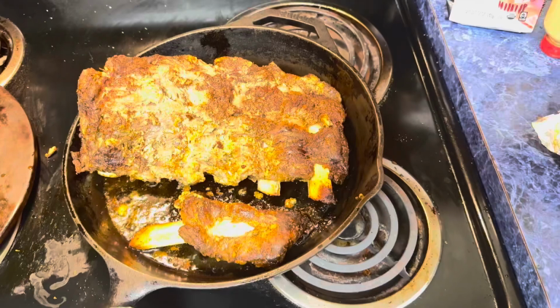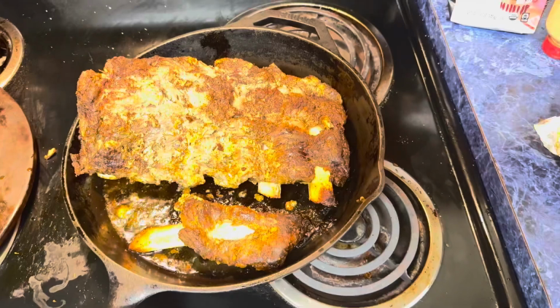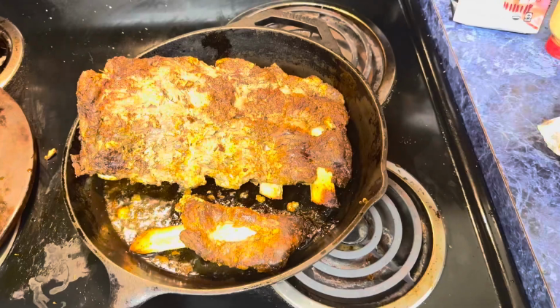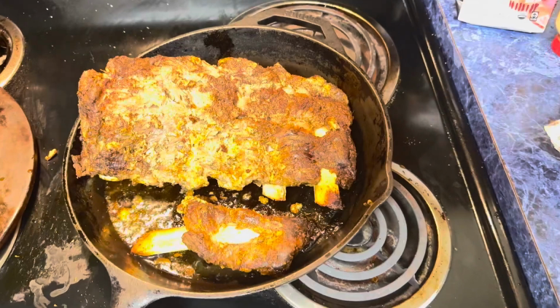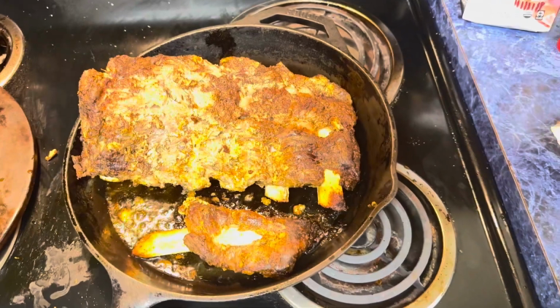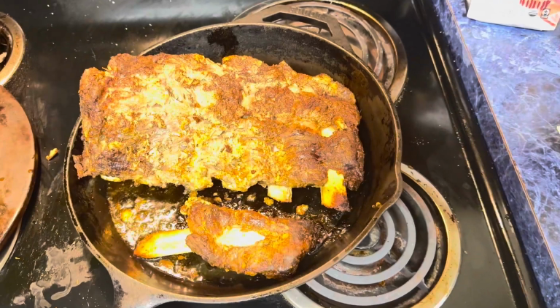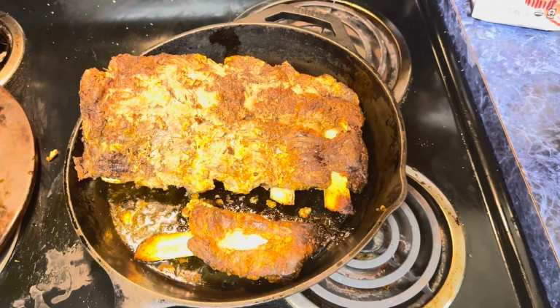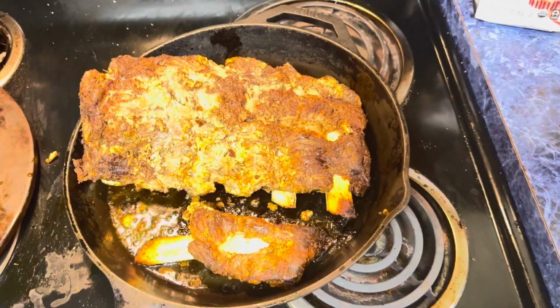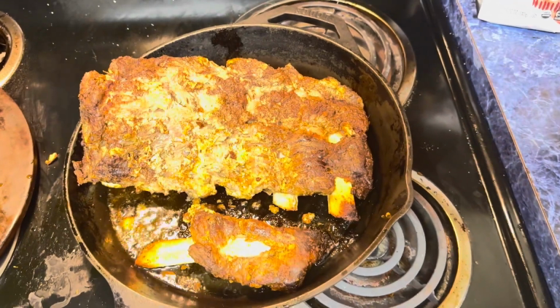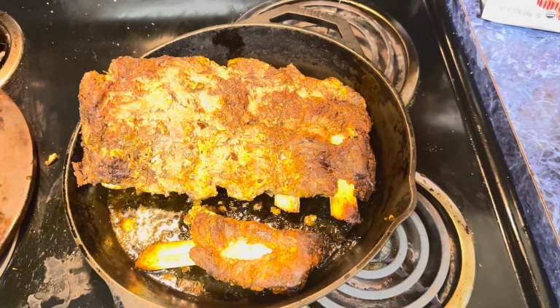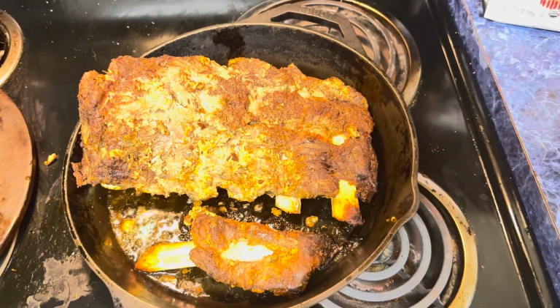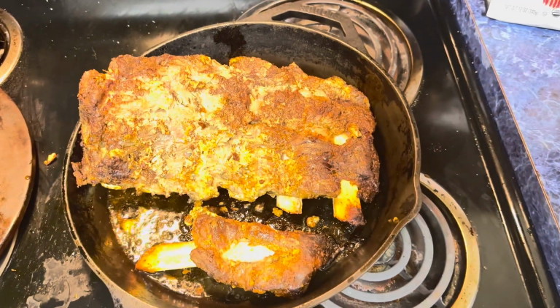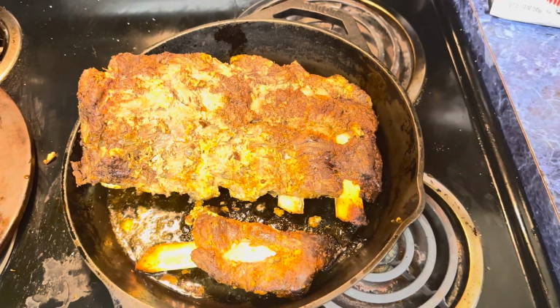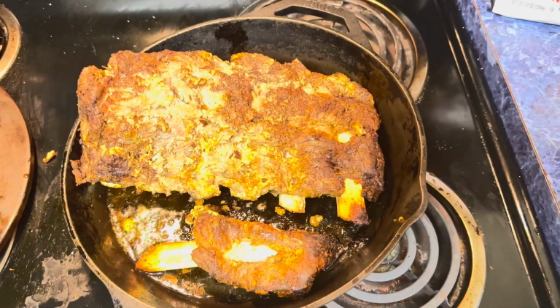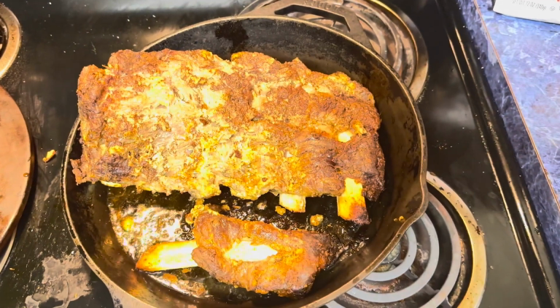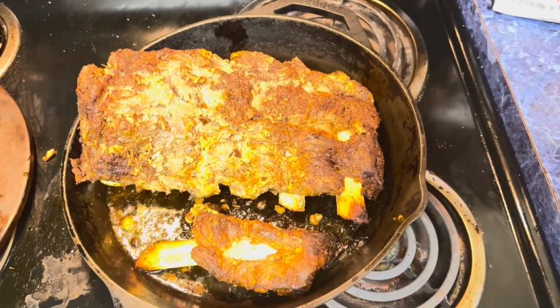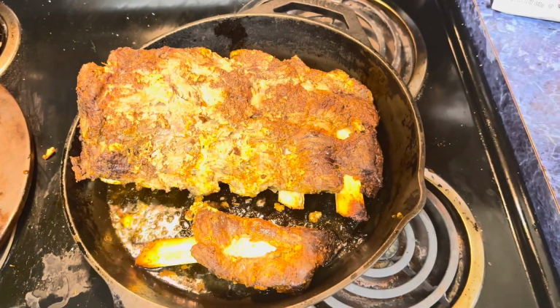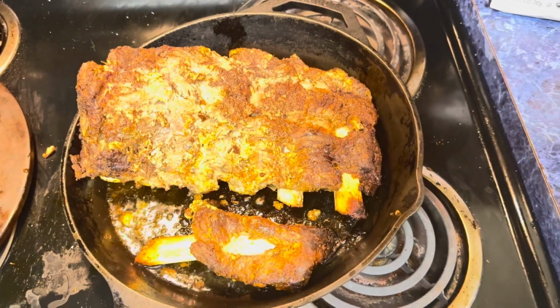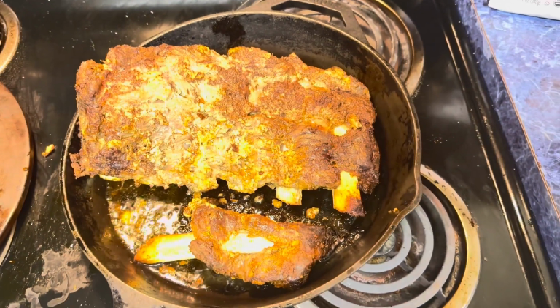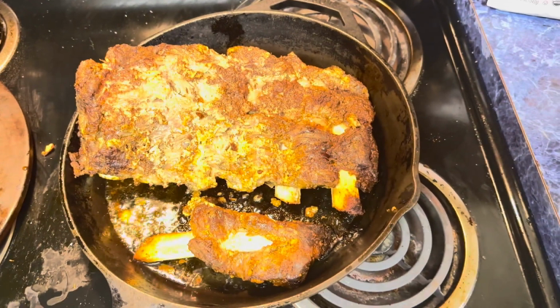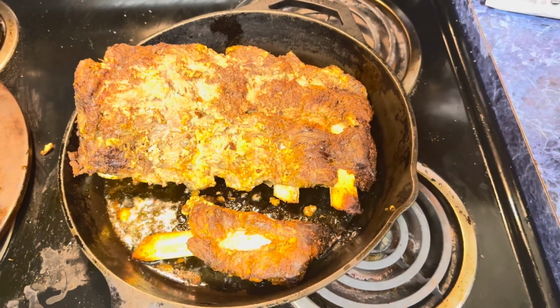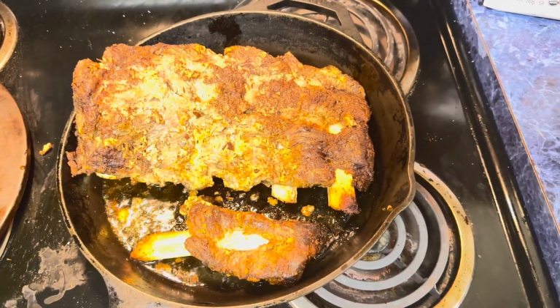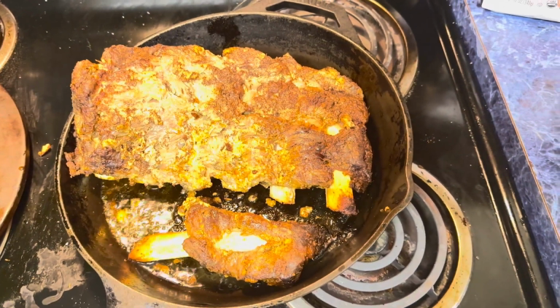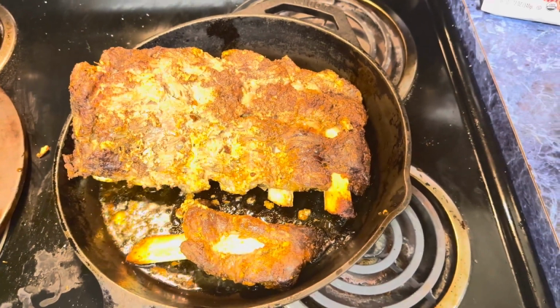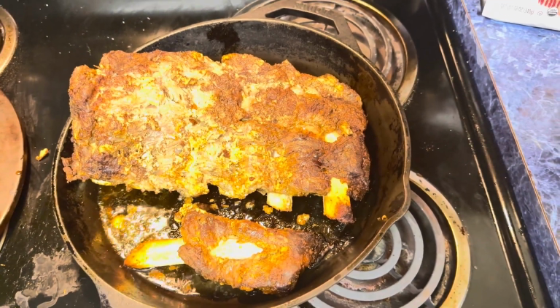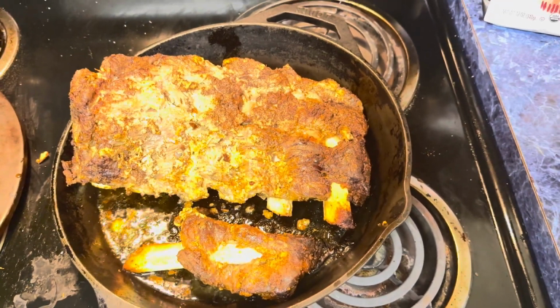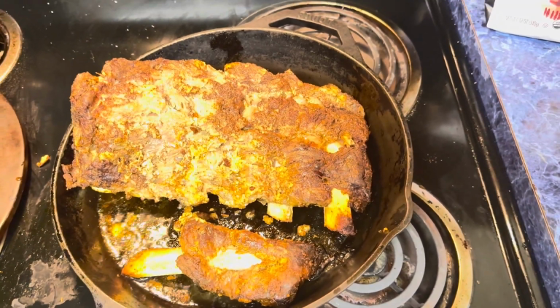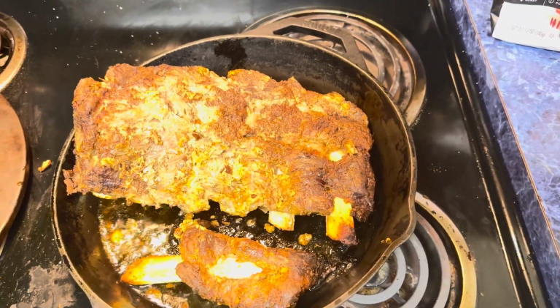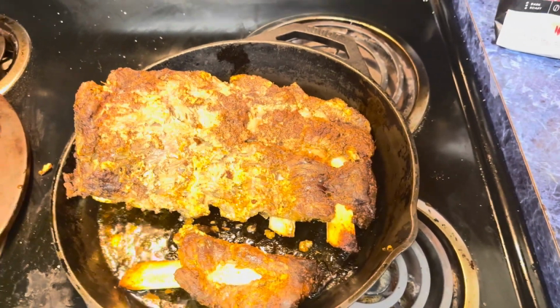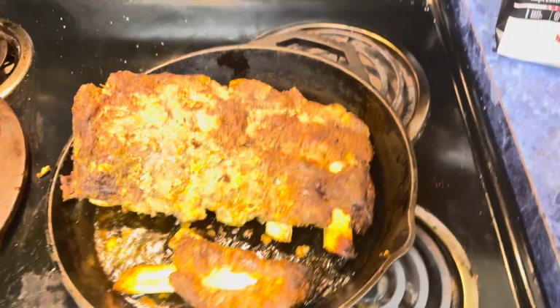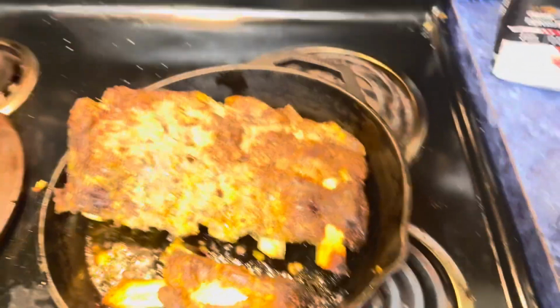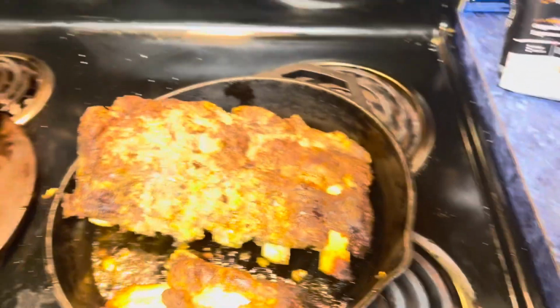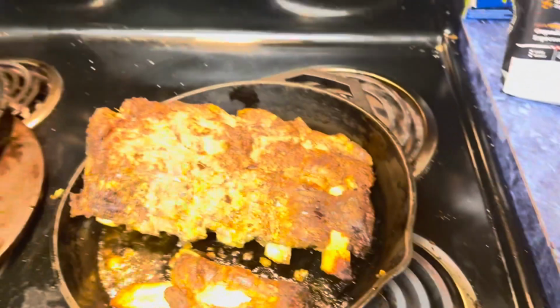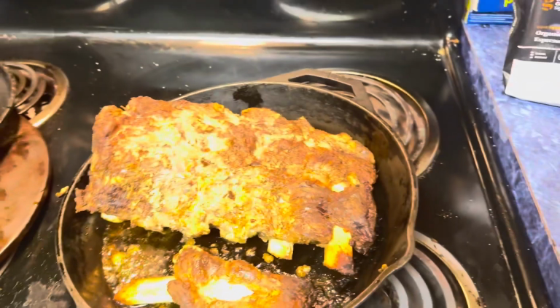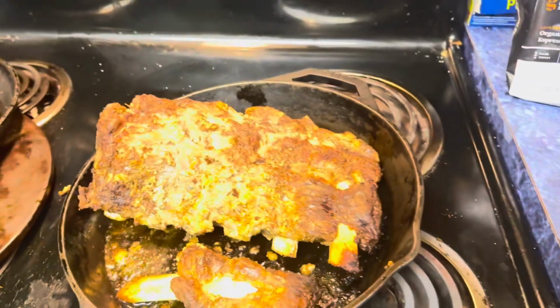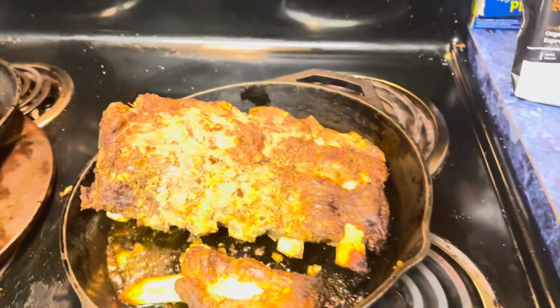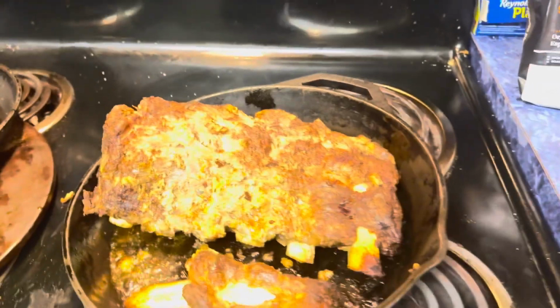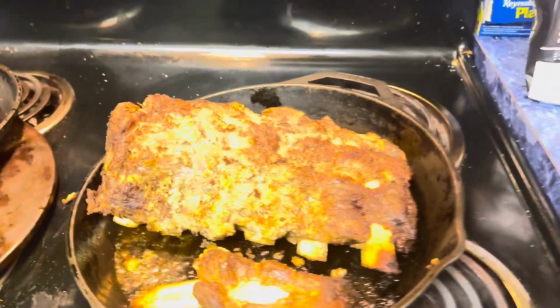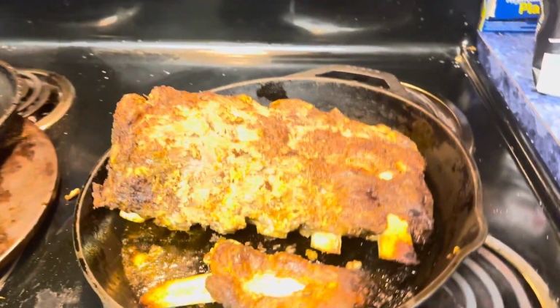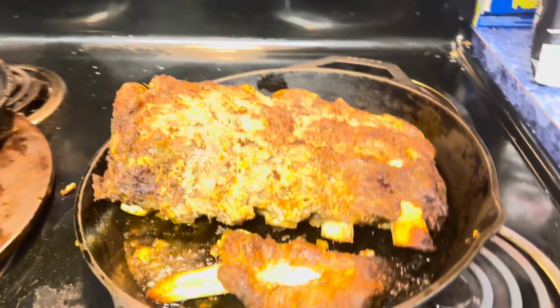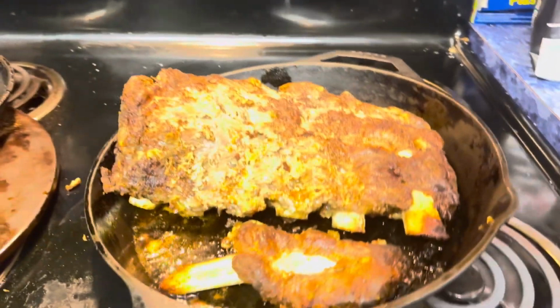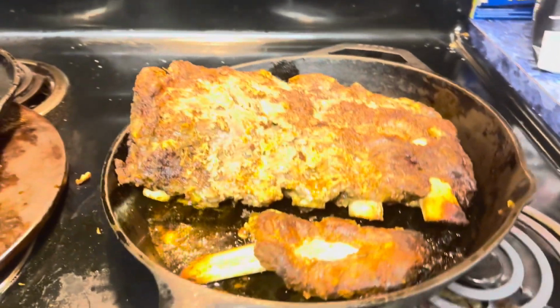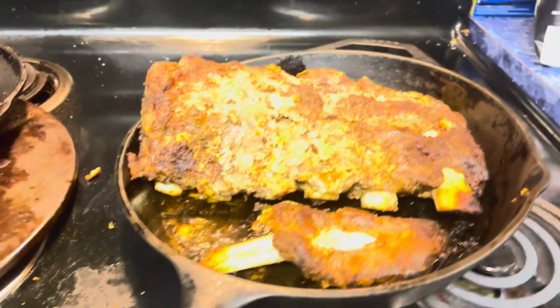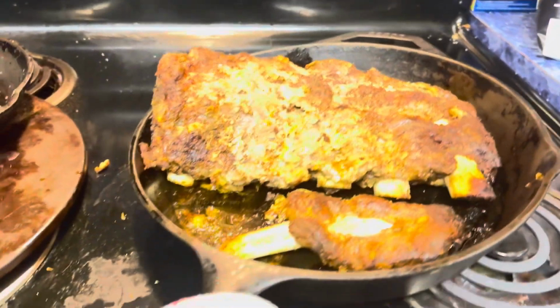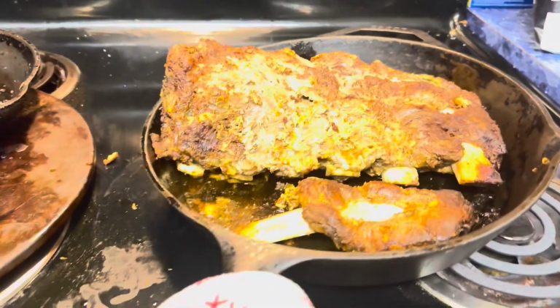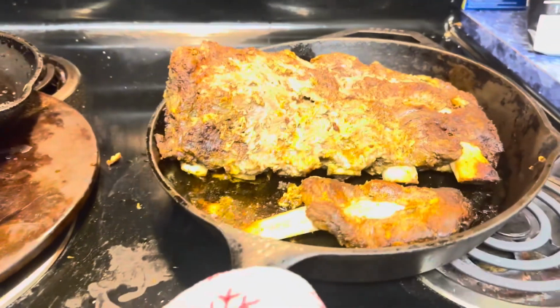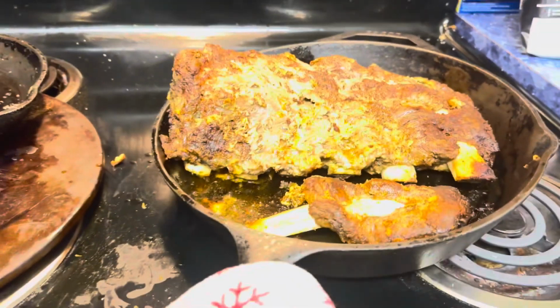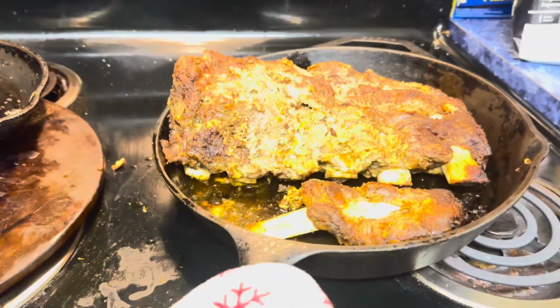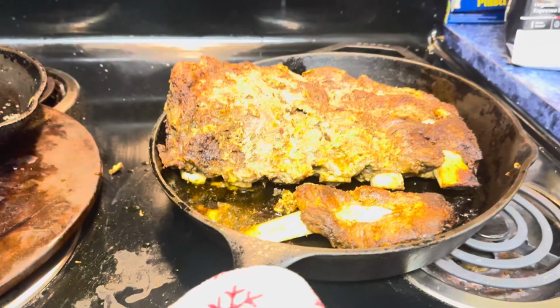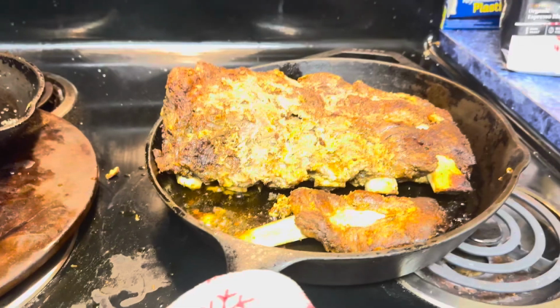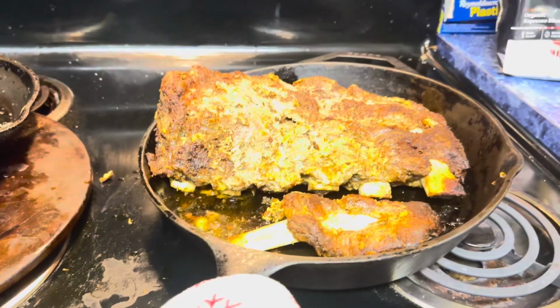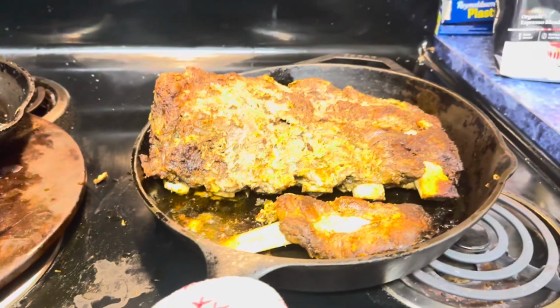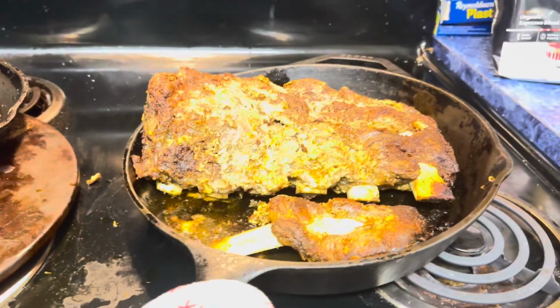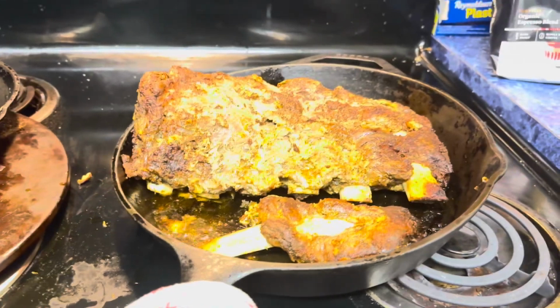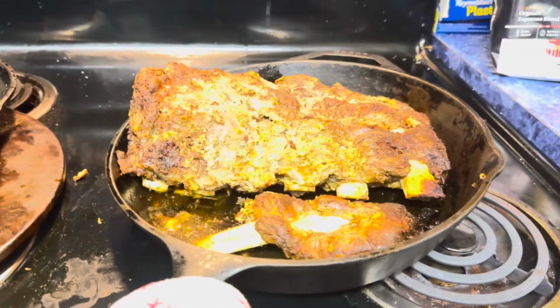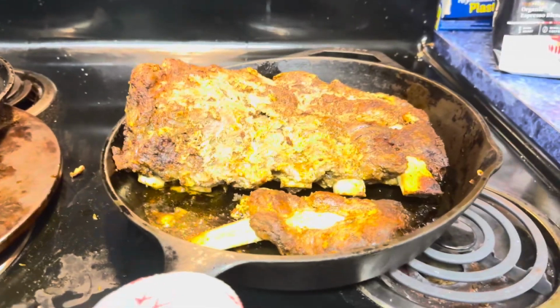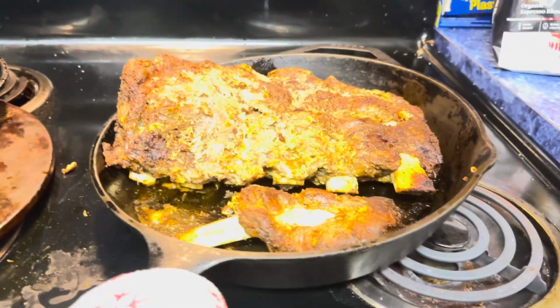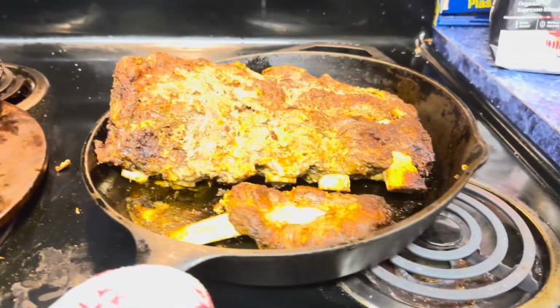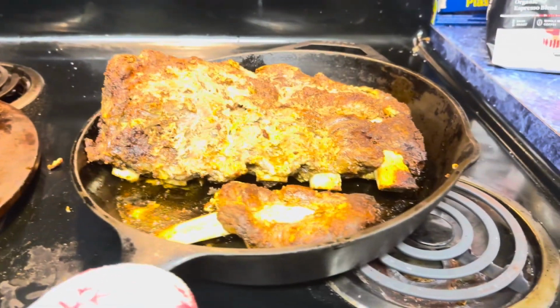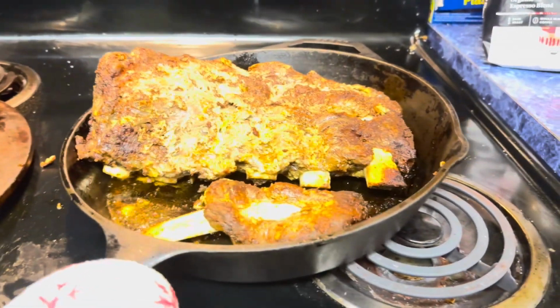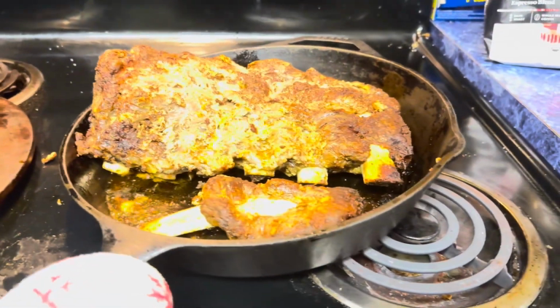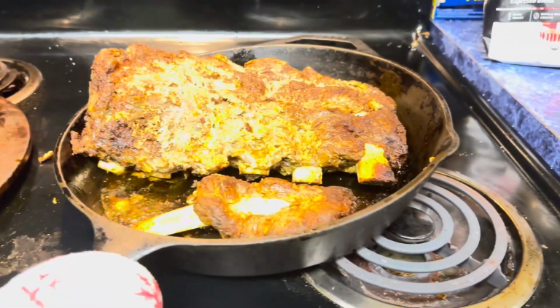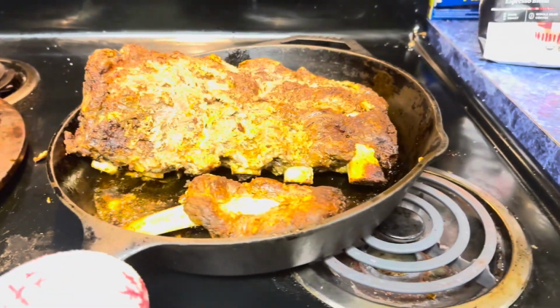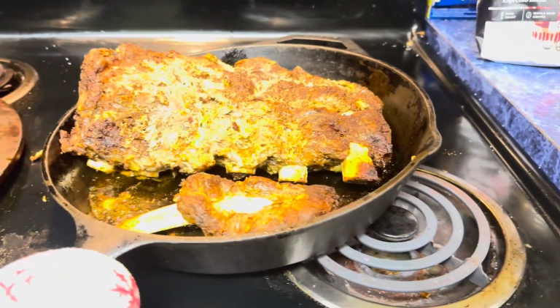Gotta have them ribs. So after taking these bad boys out of the freezer, I put them on a counter and let them get to room temperature.